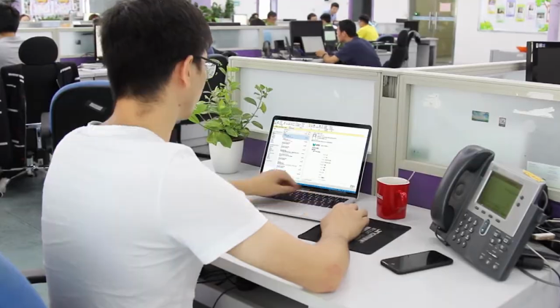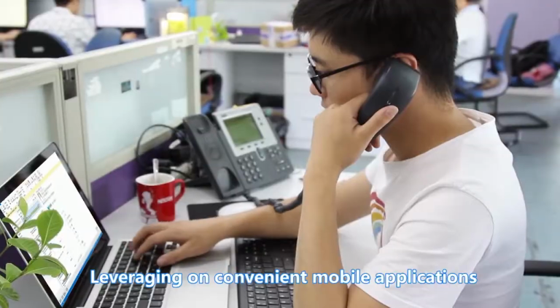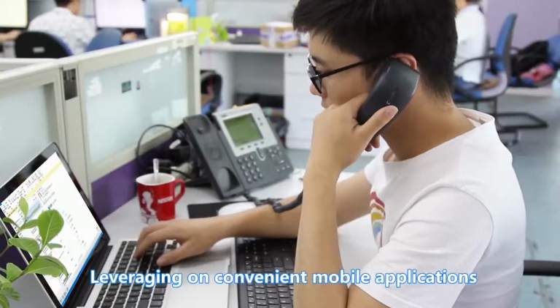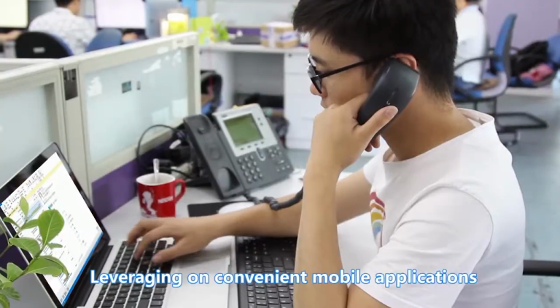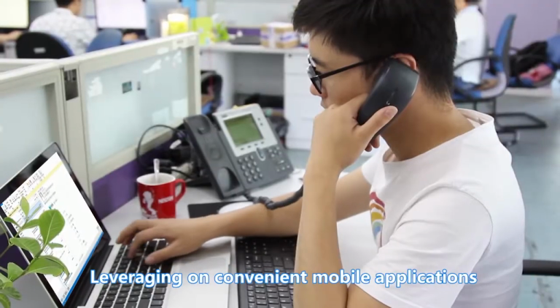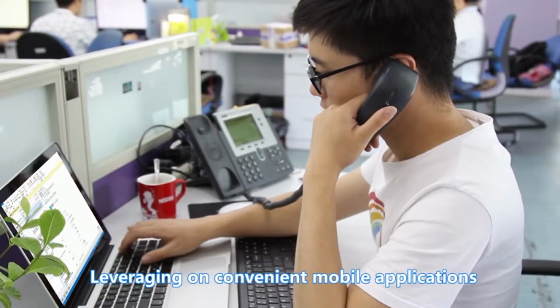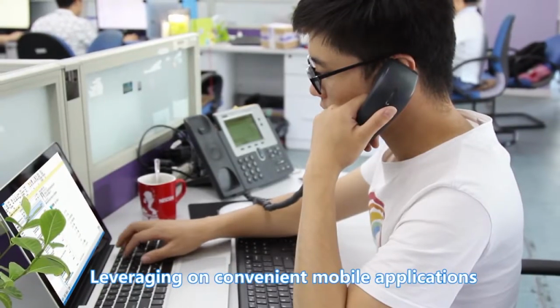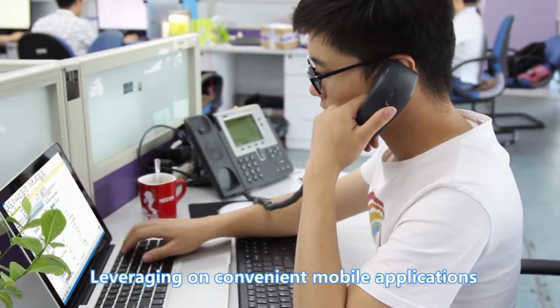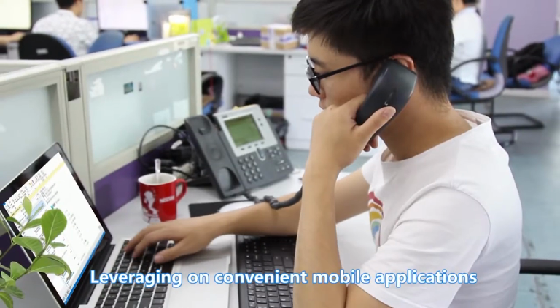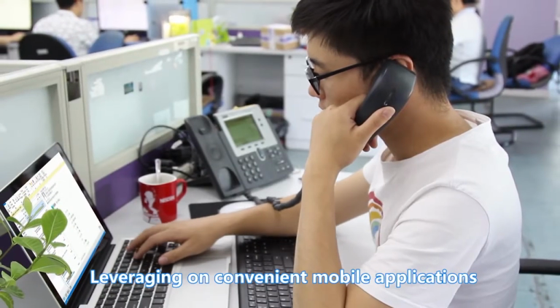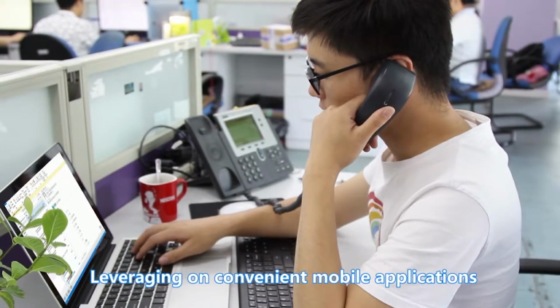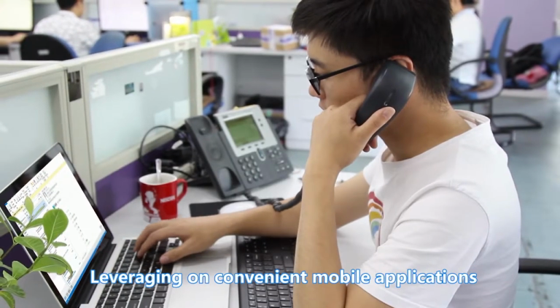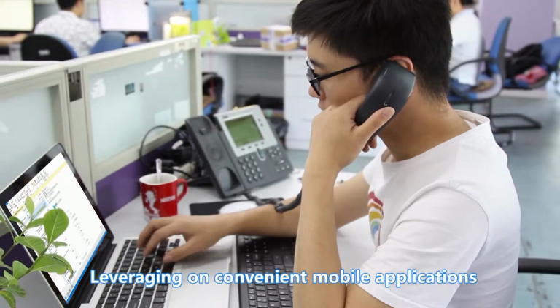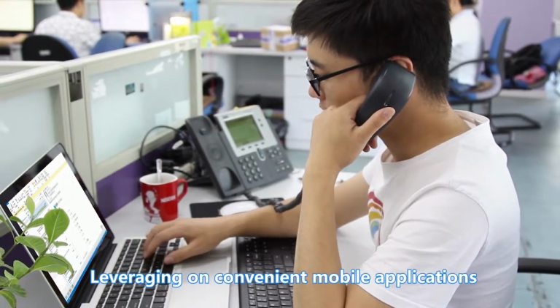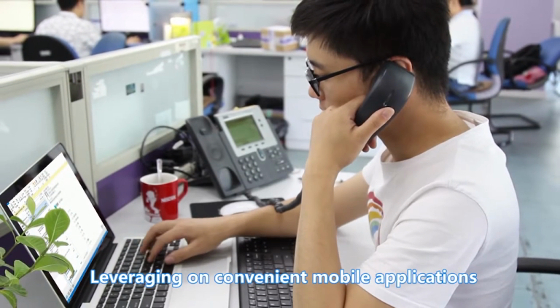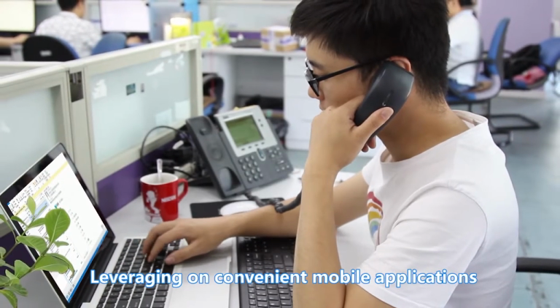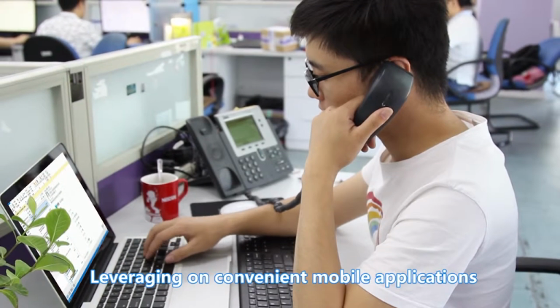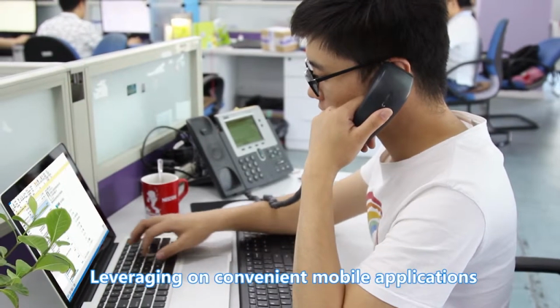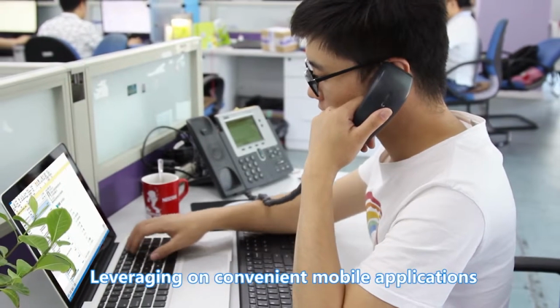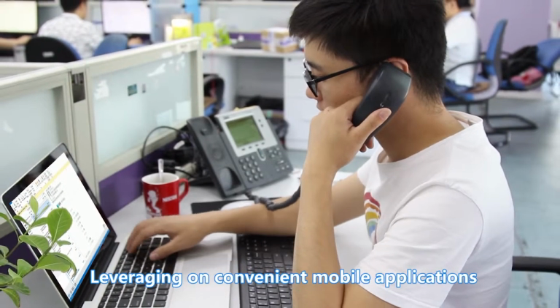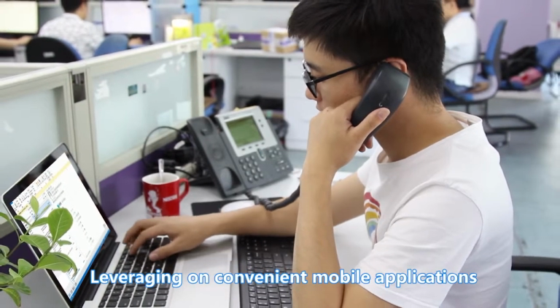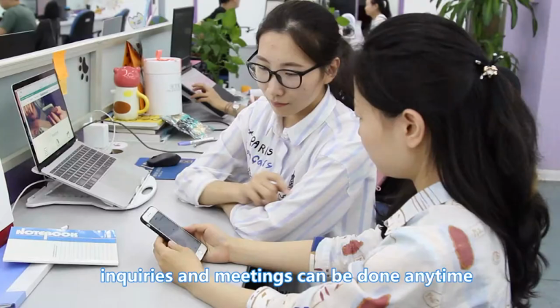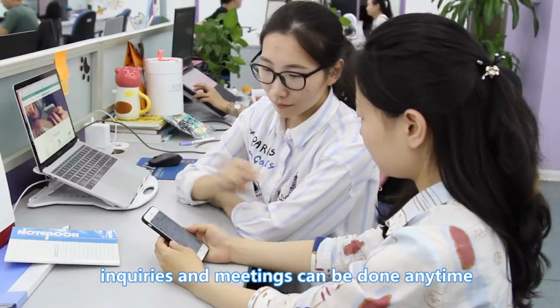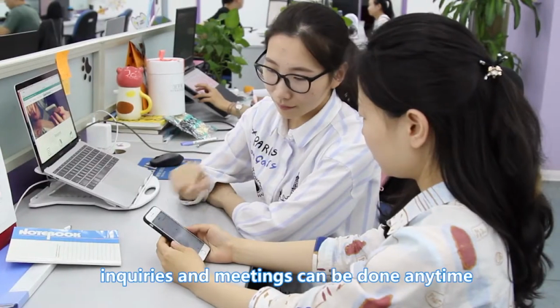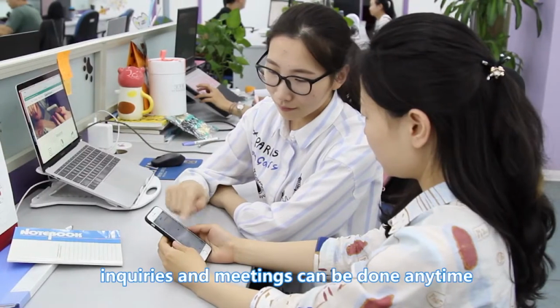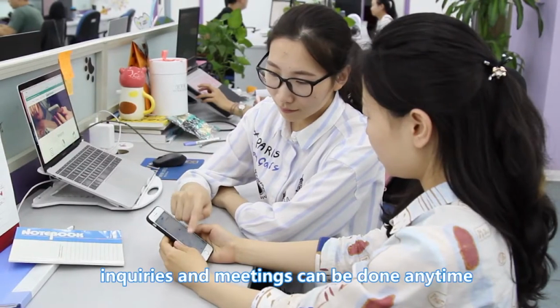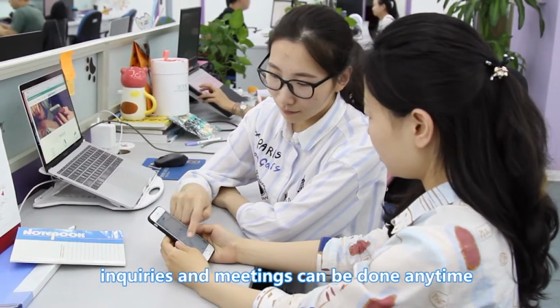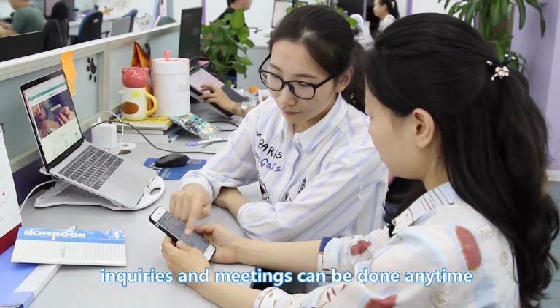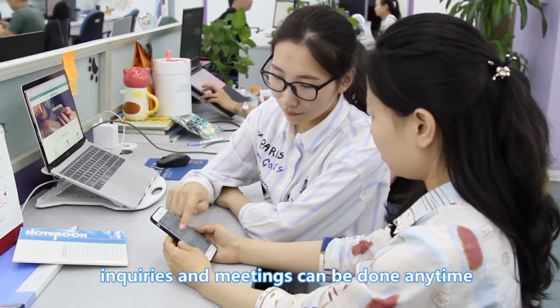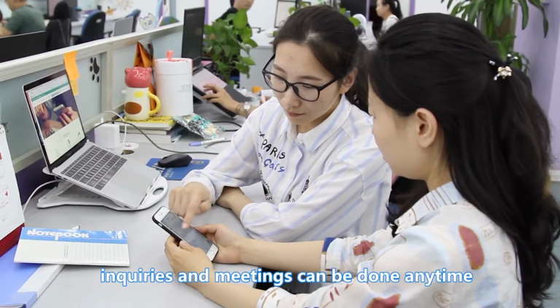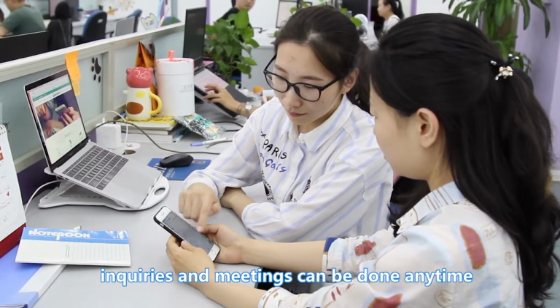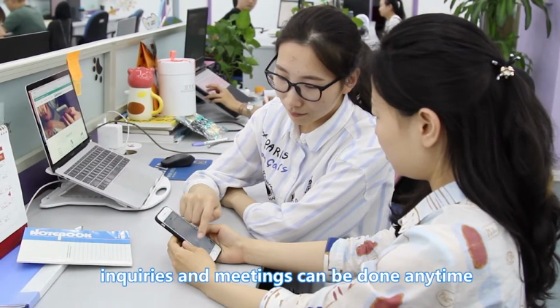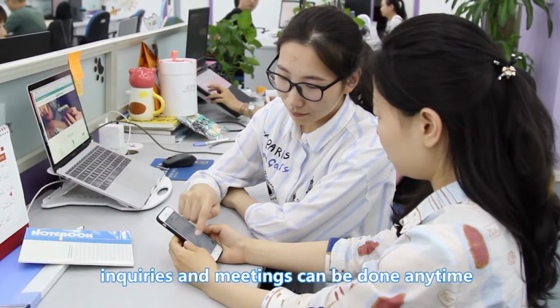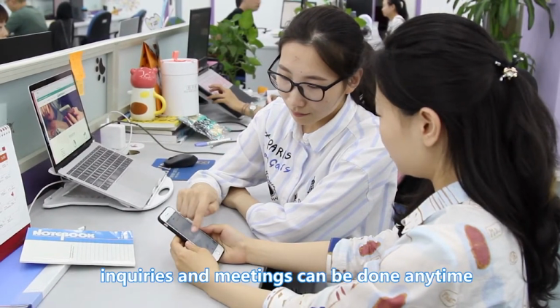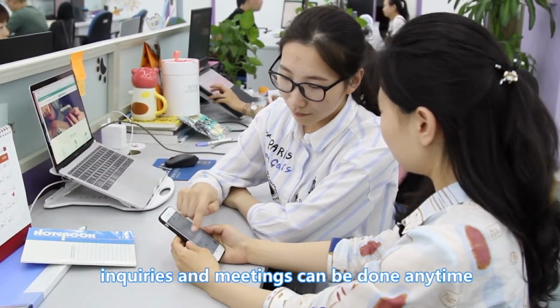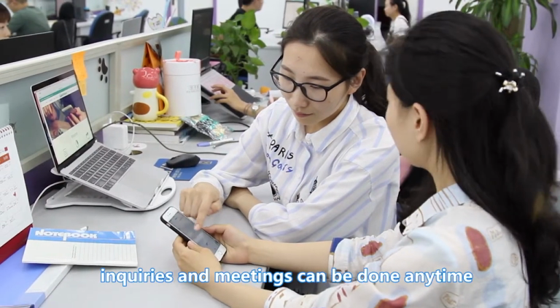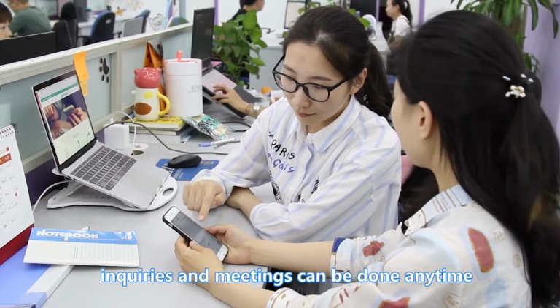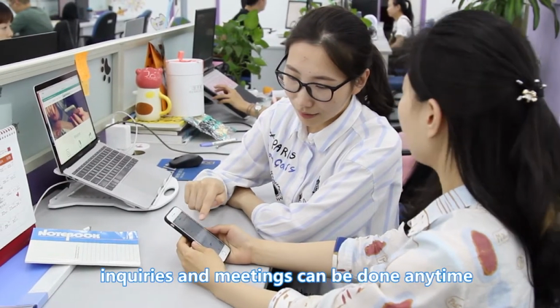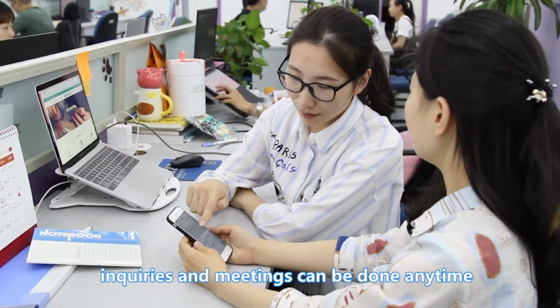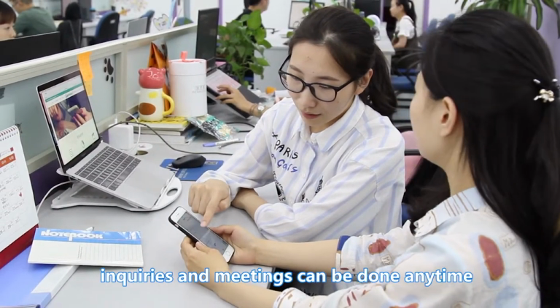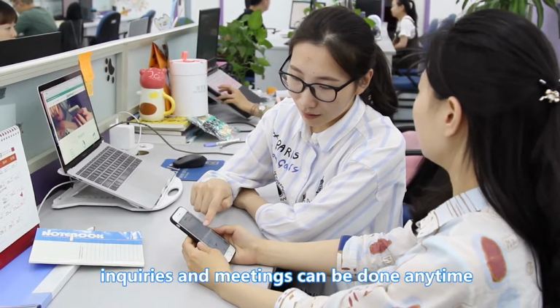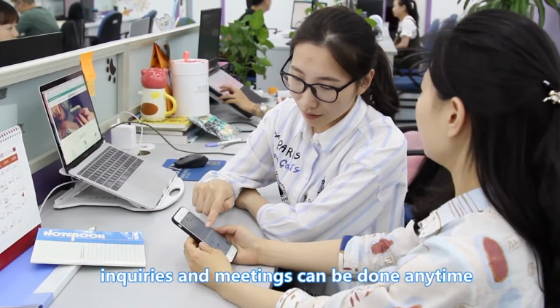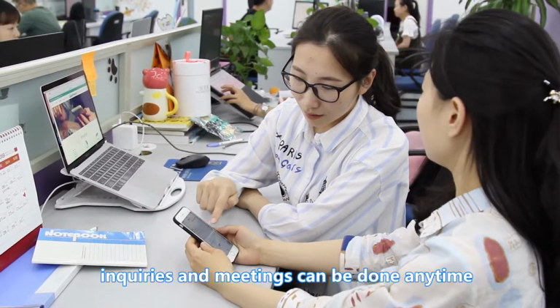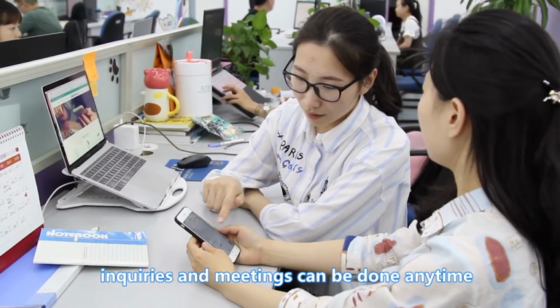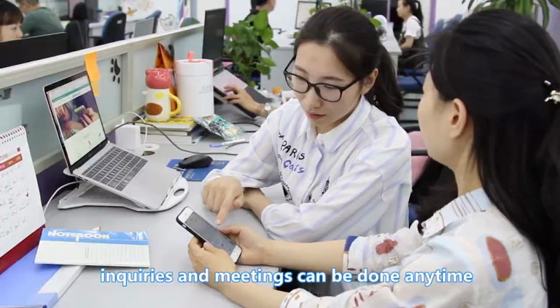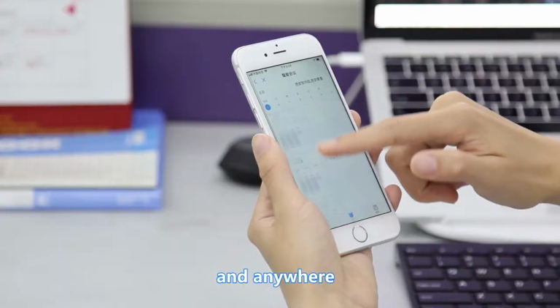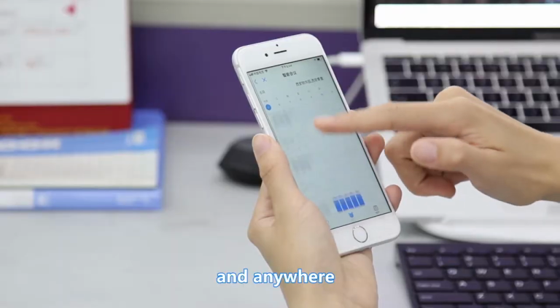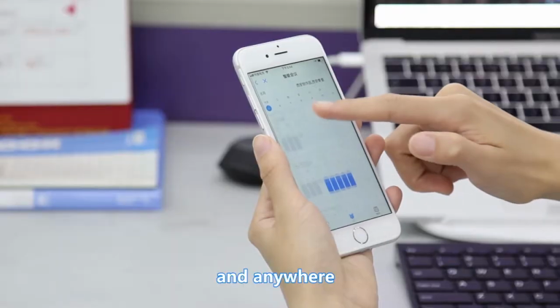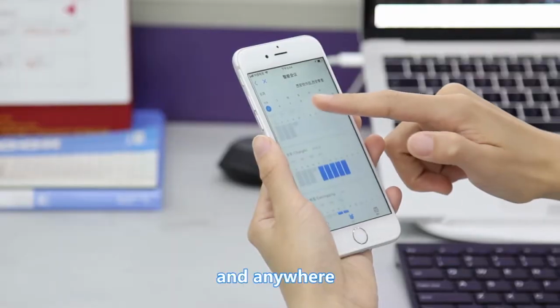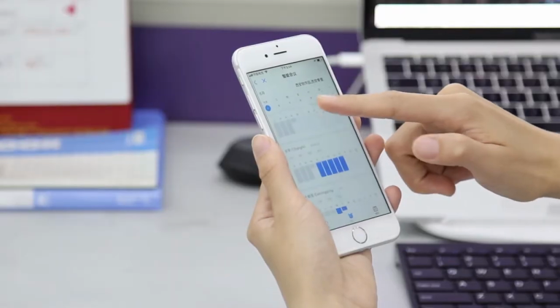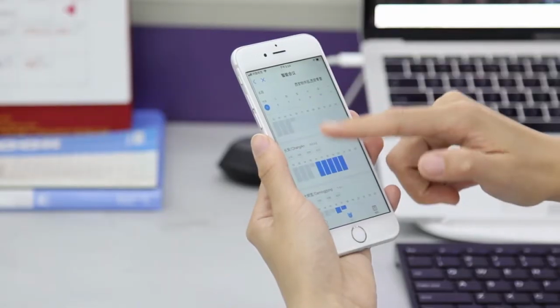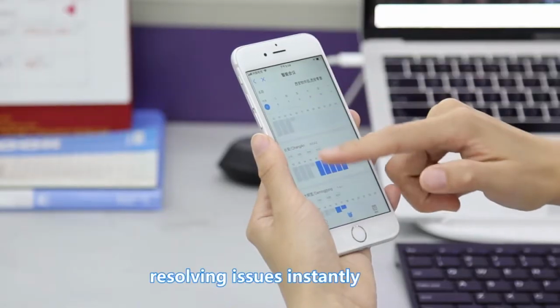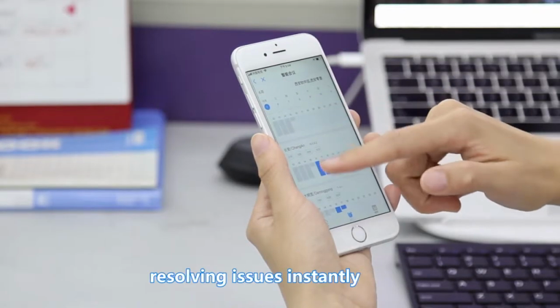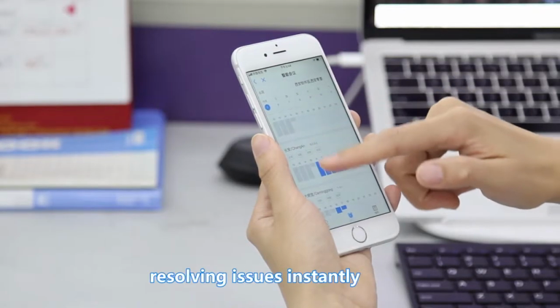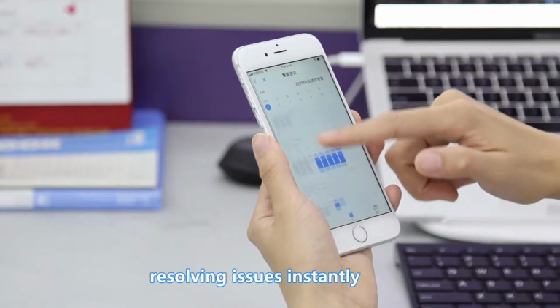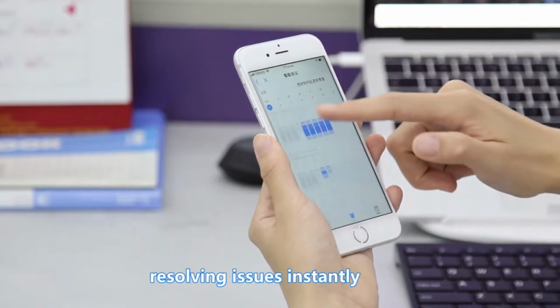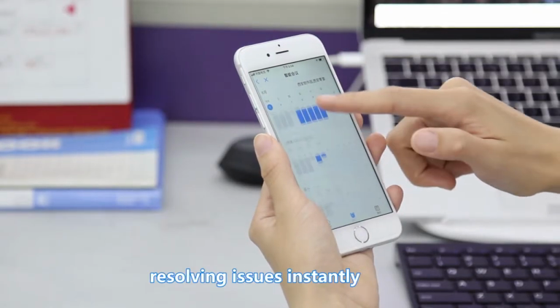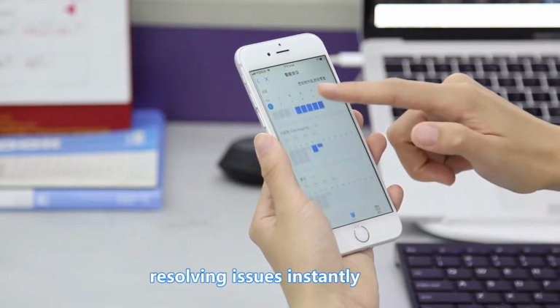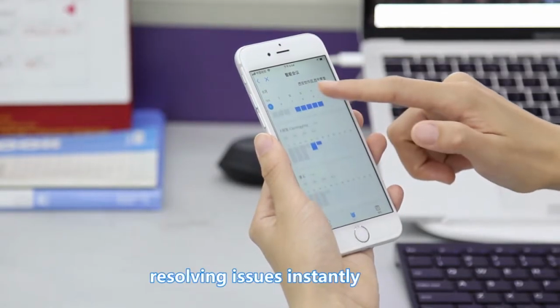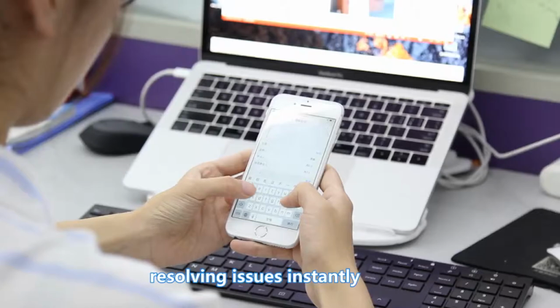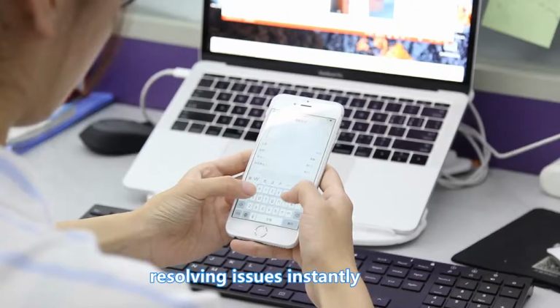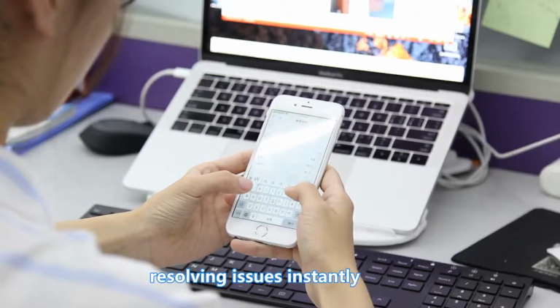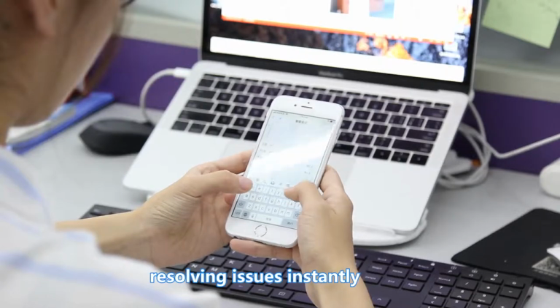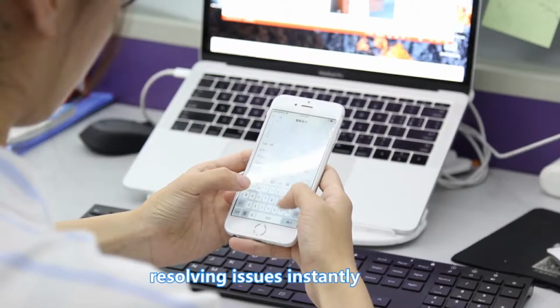Leveraging convenient mobile applications, inquiries and meetings can be done anytime and anywhere, resolving issues instantly.